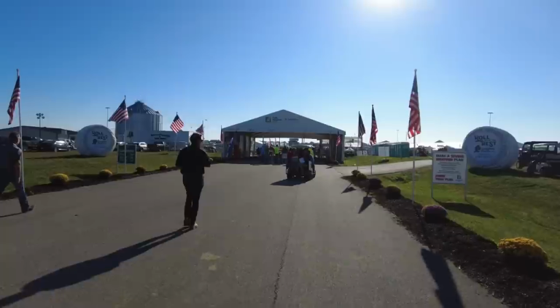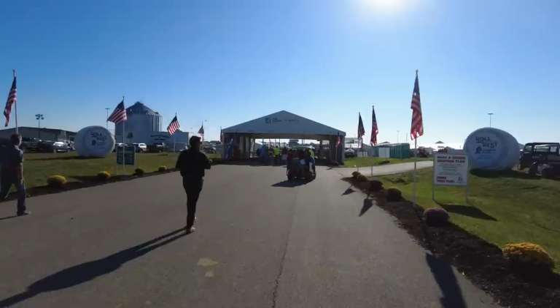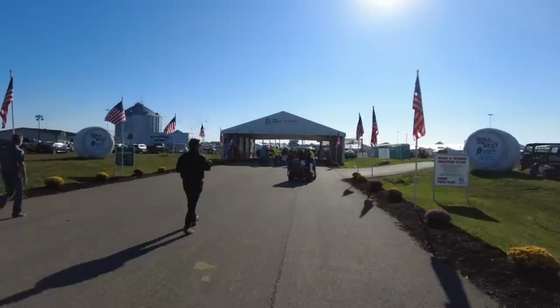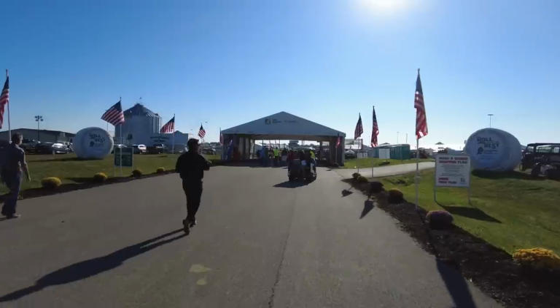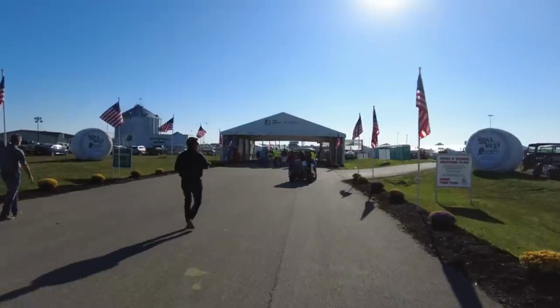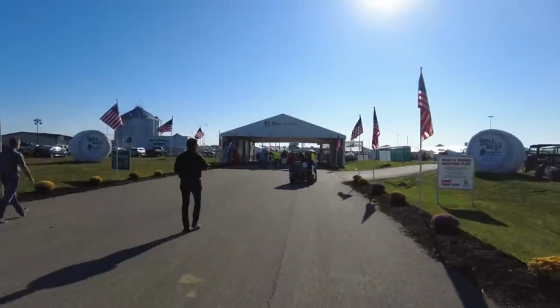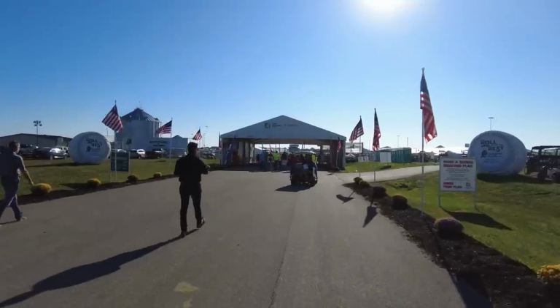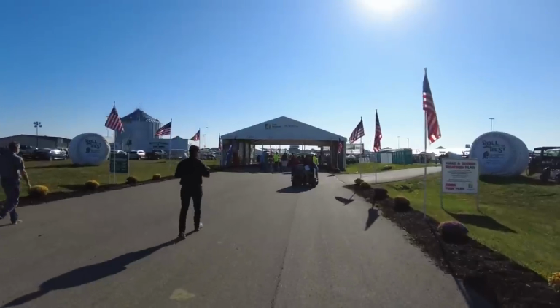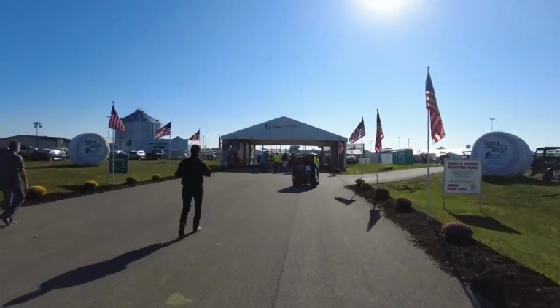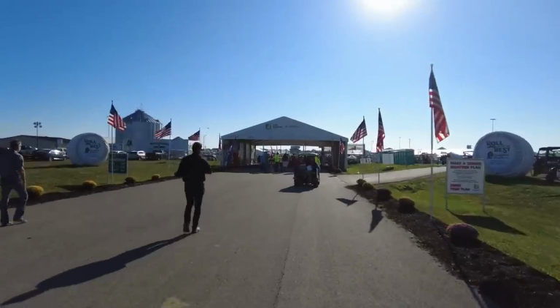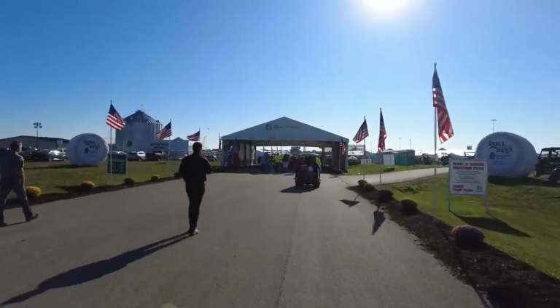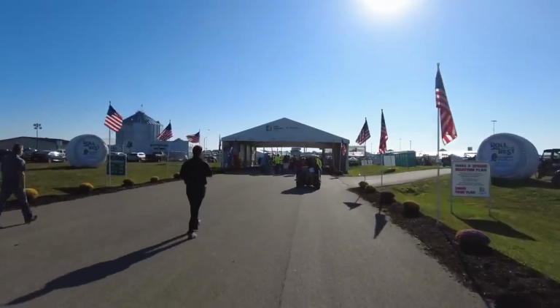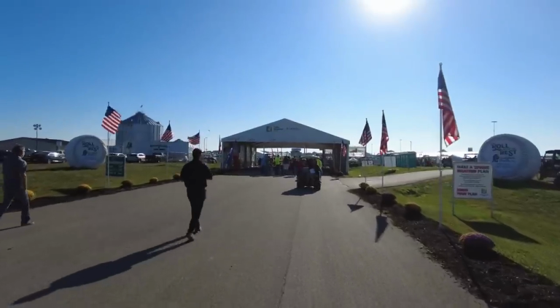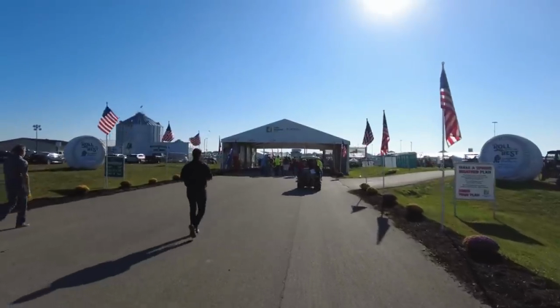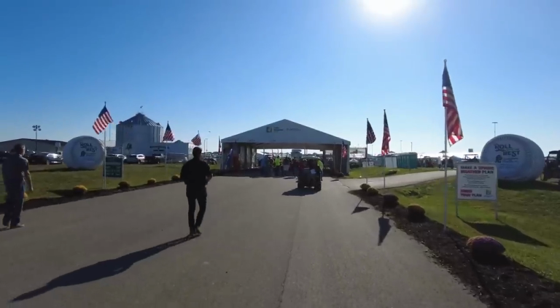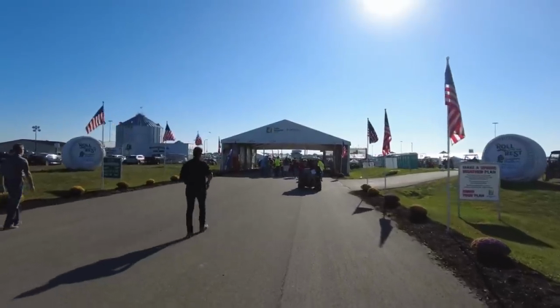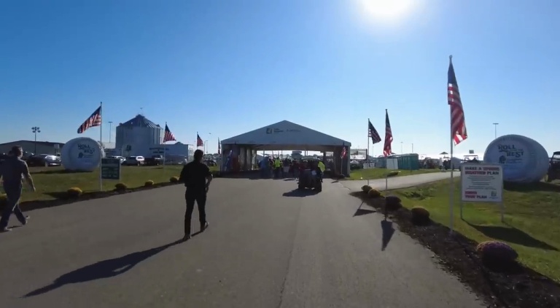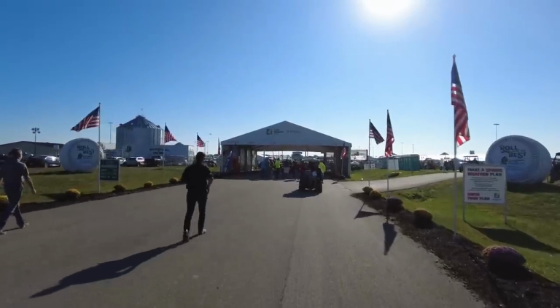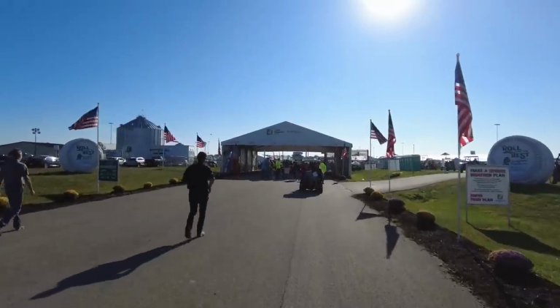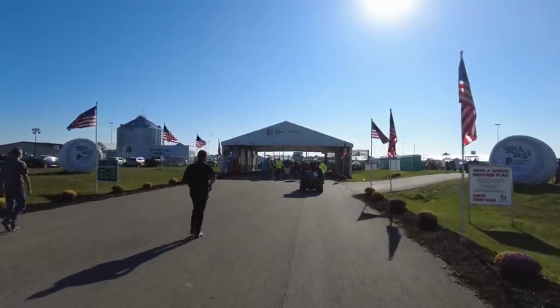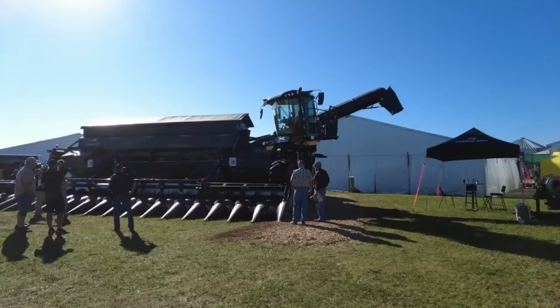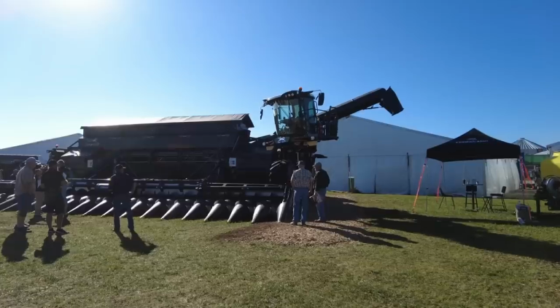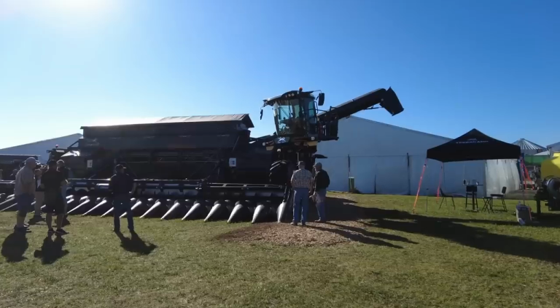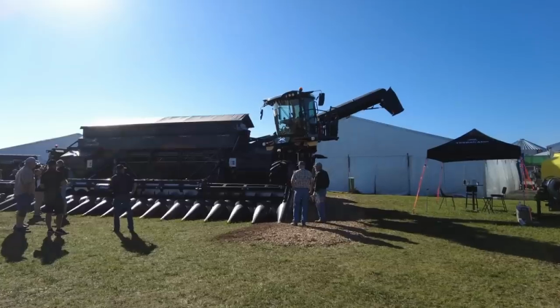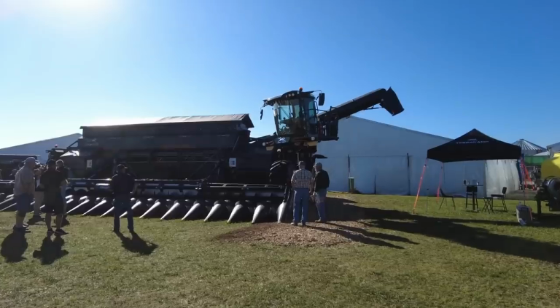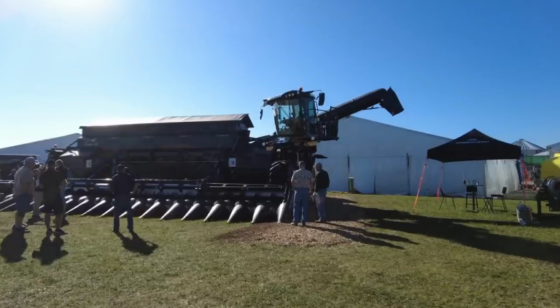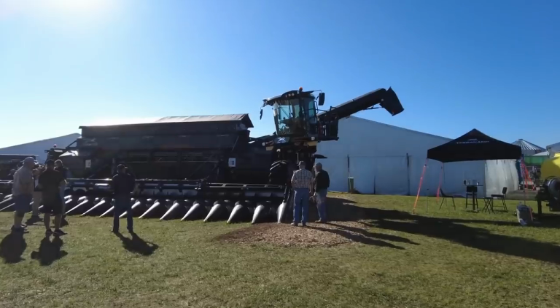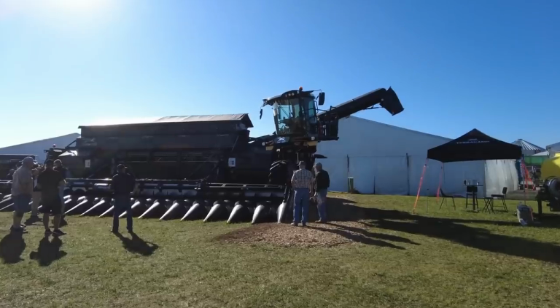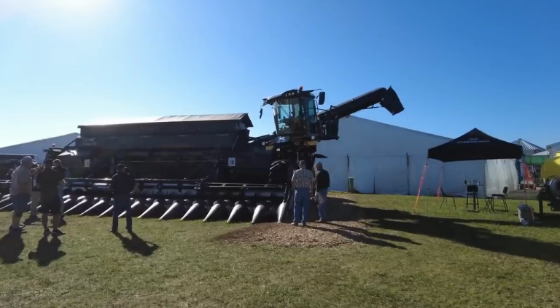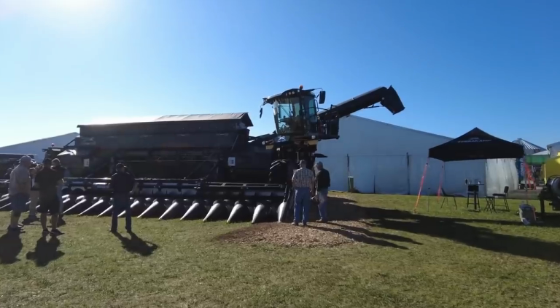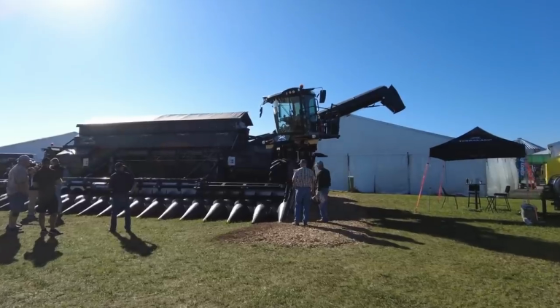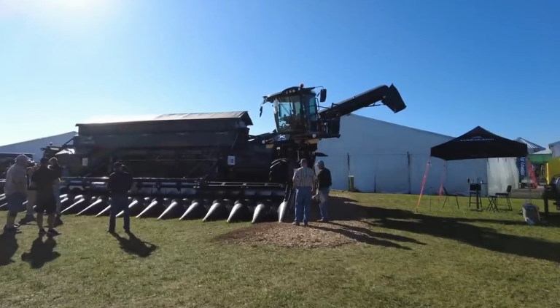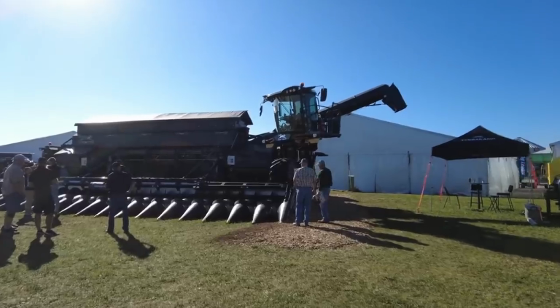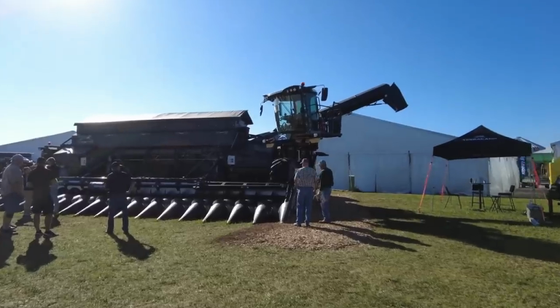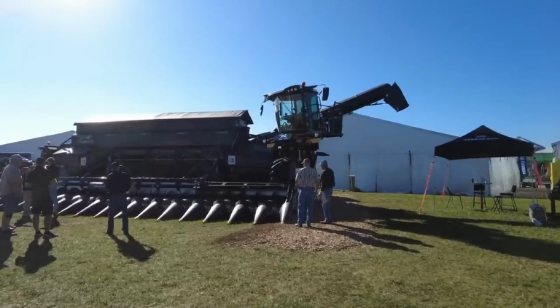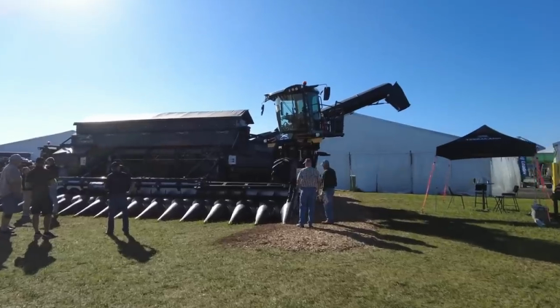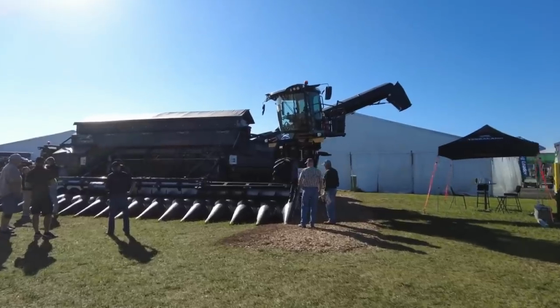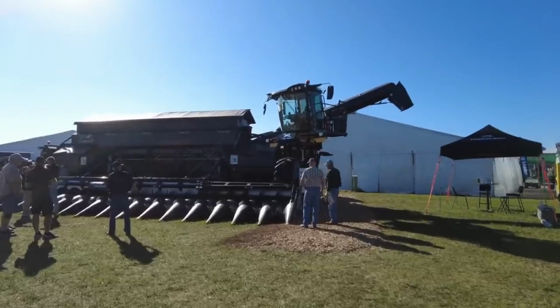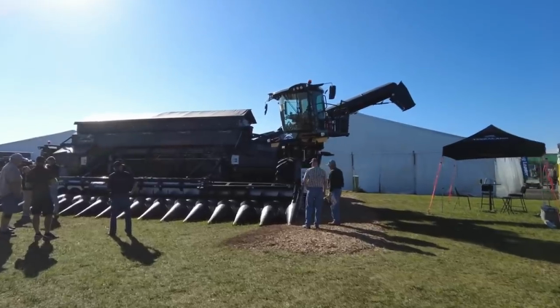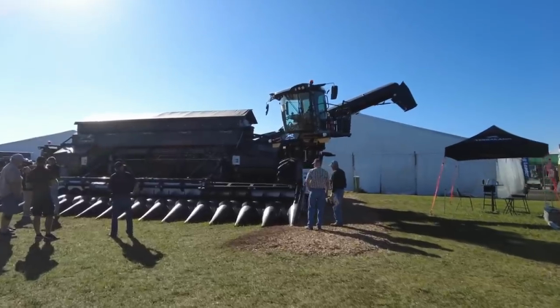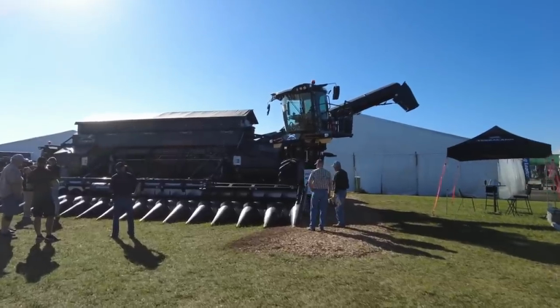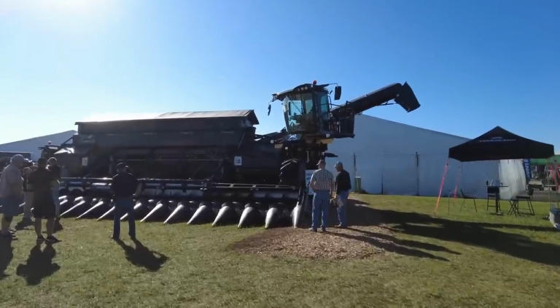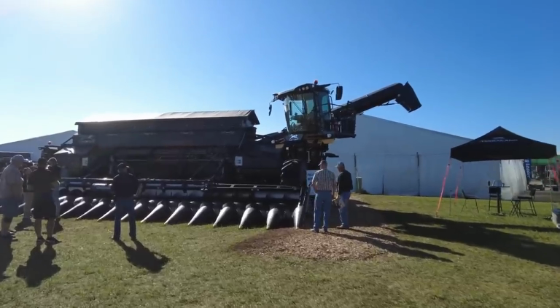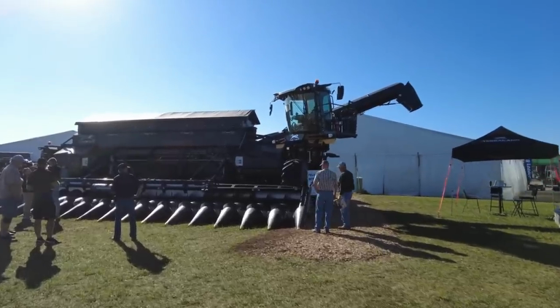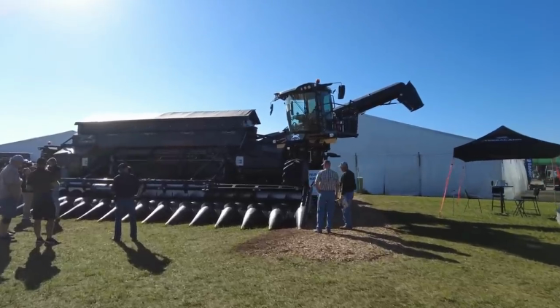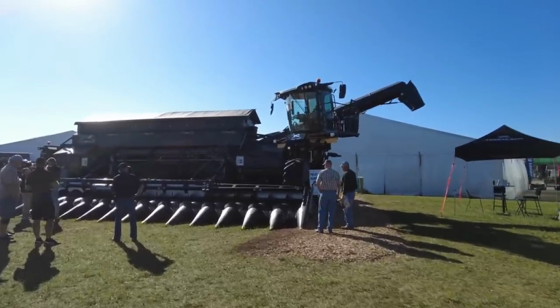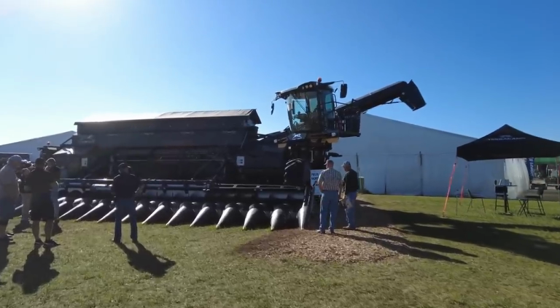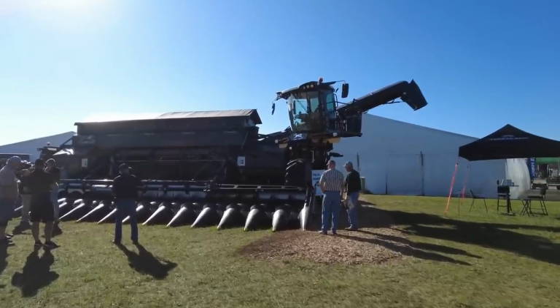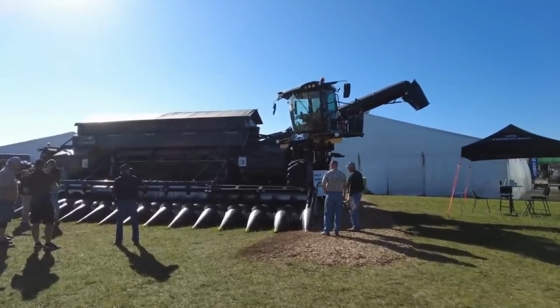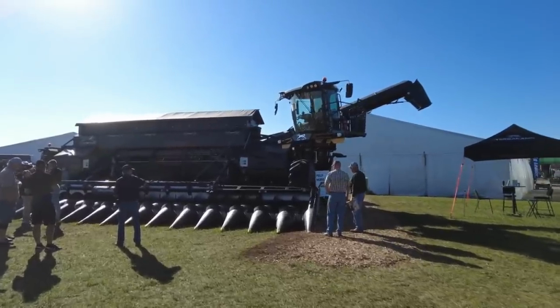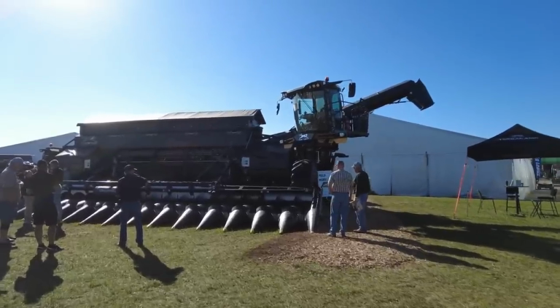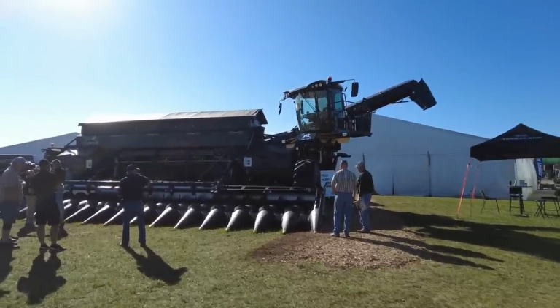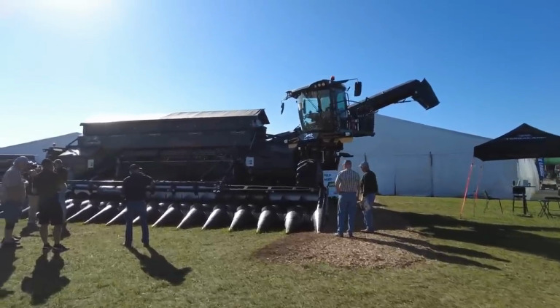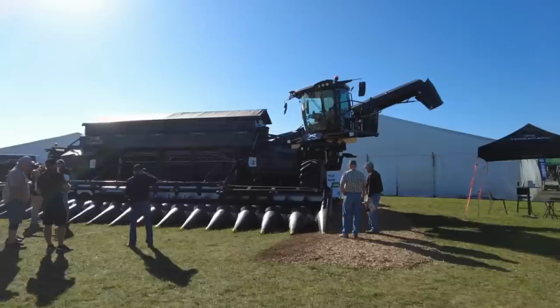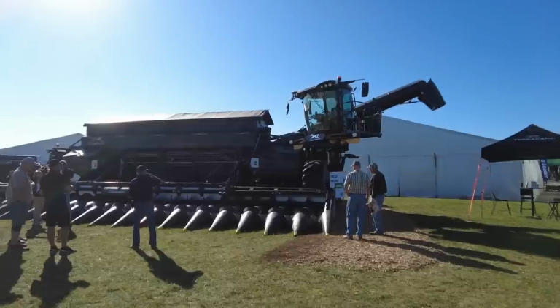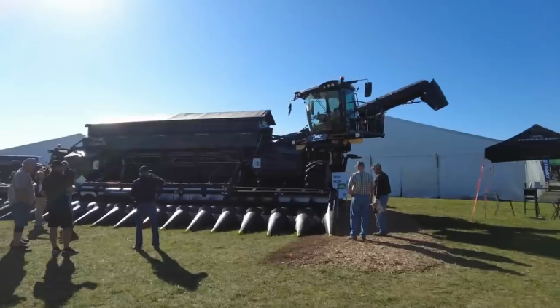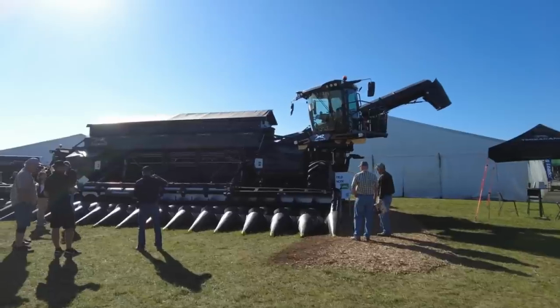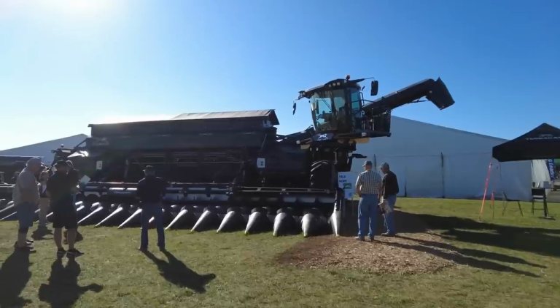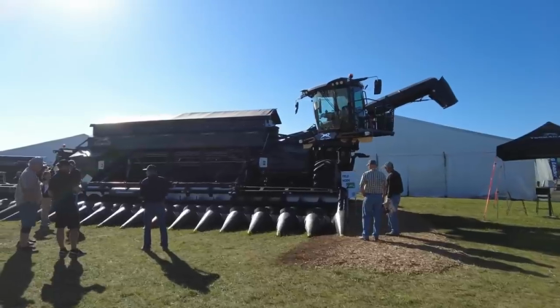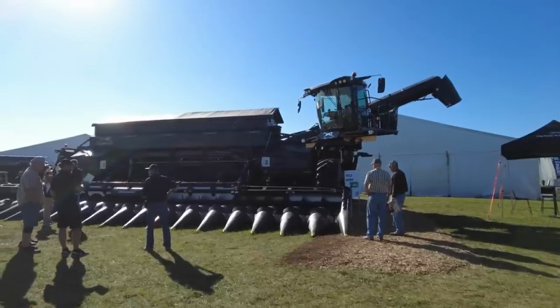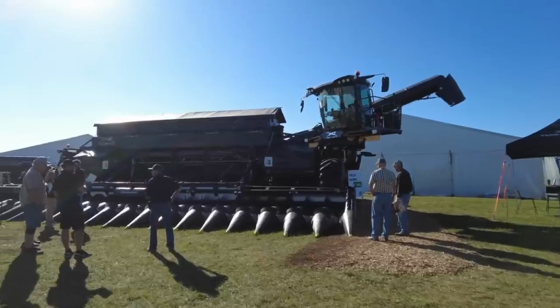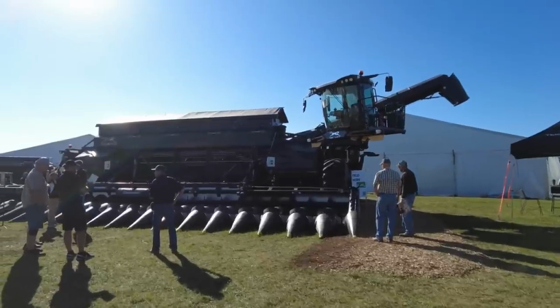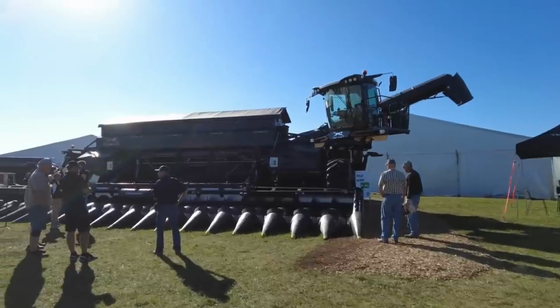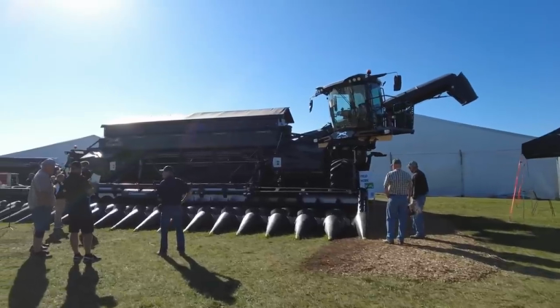Farm Progress Show, let's go! Here's one of the big things people wanted to see at the show — the Nexap machine is here.